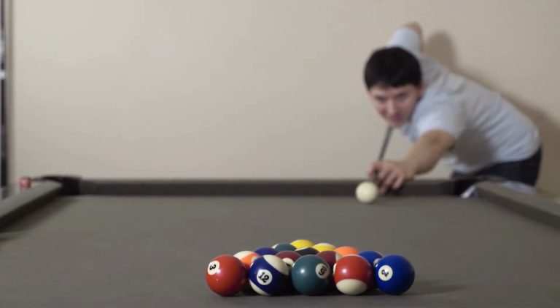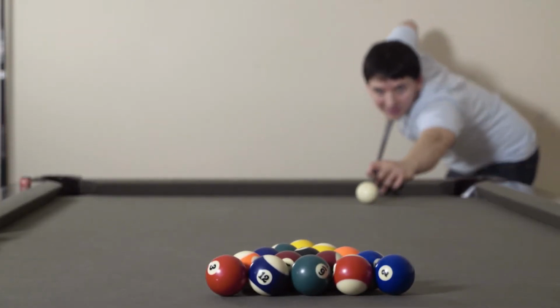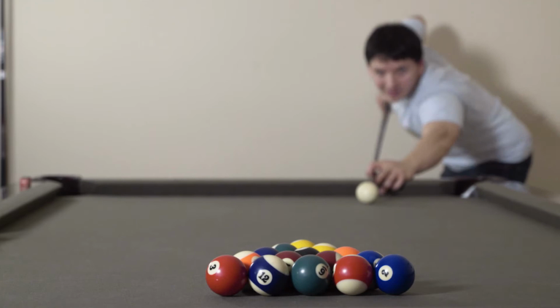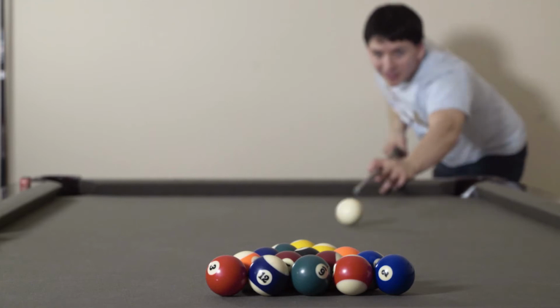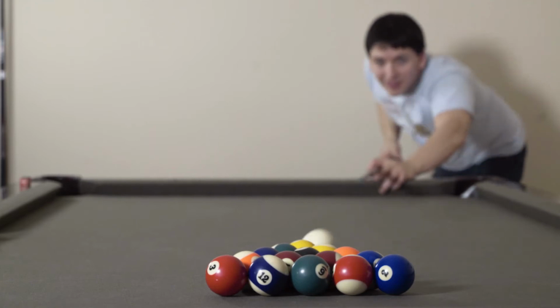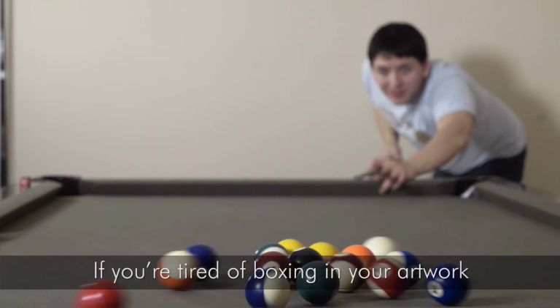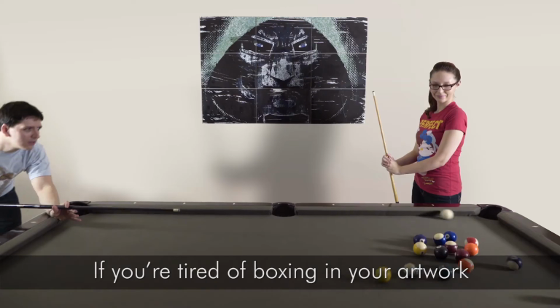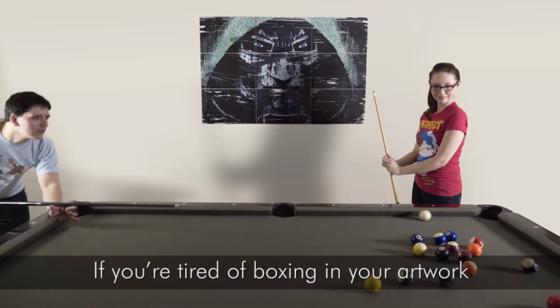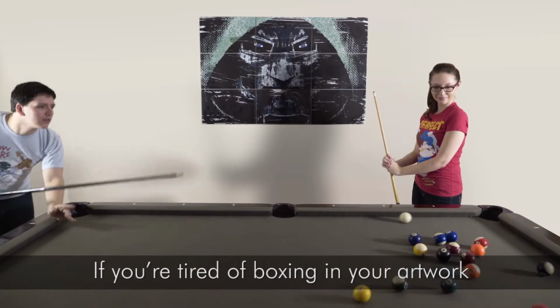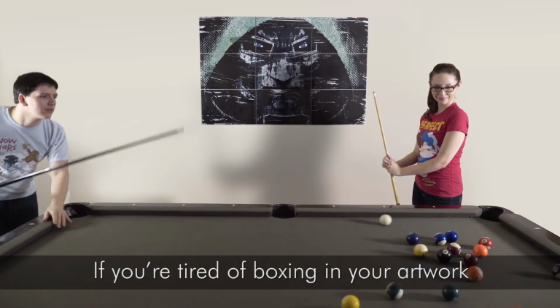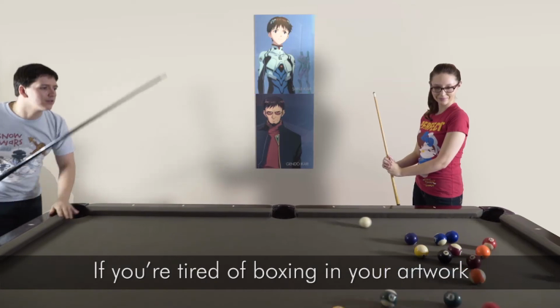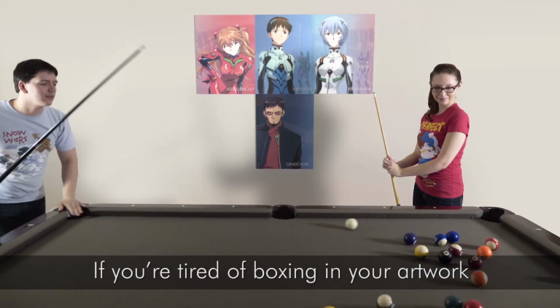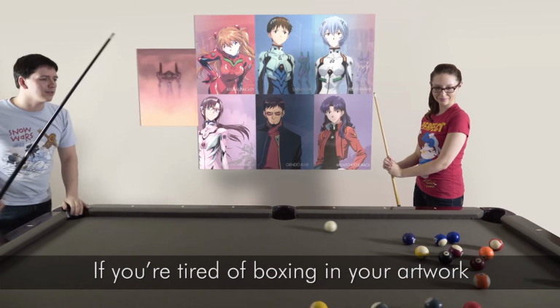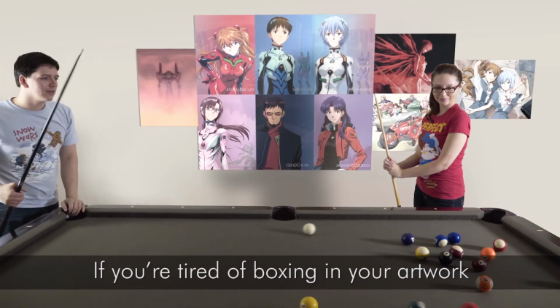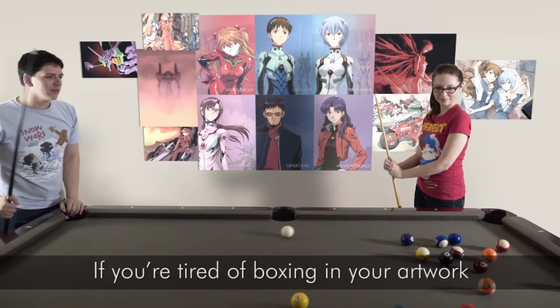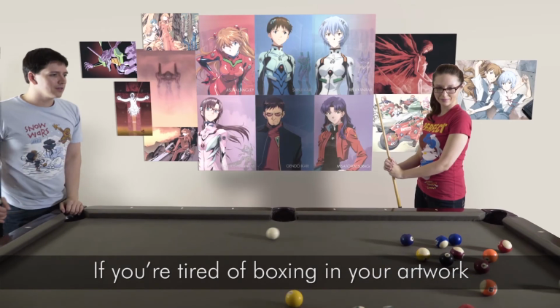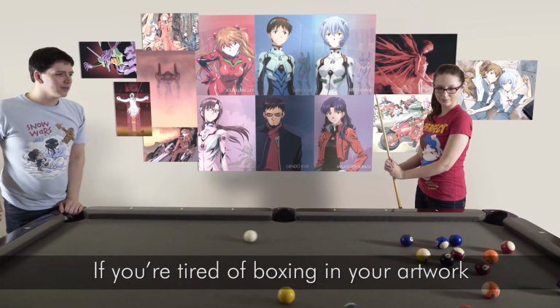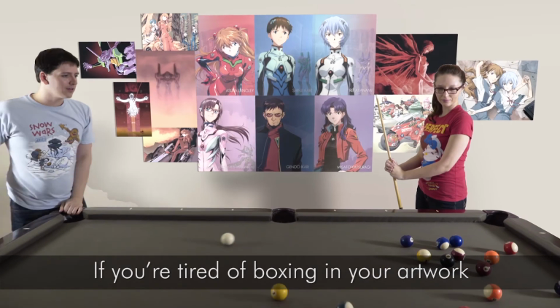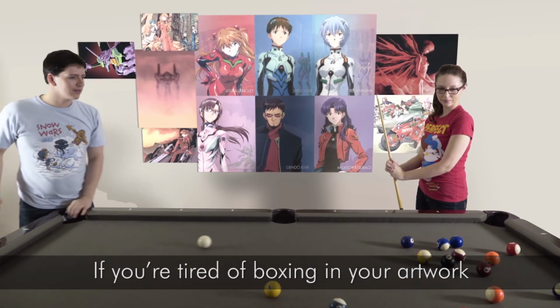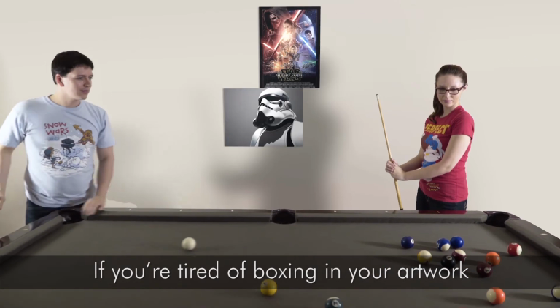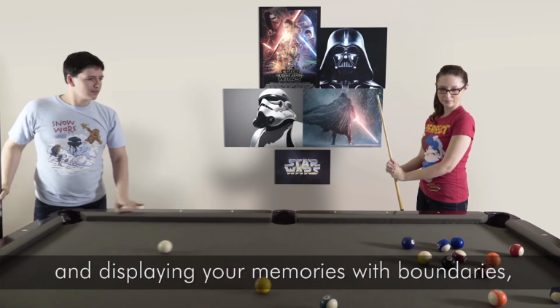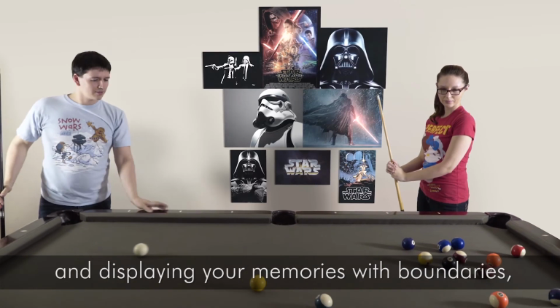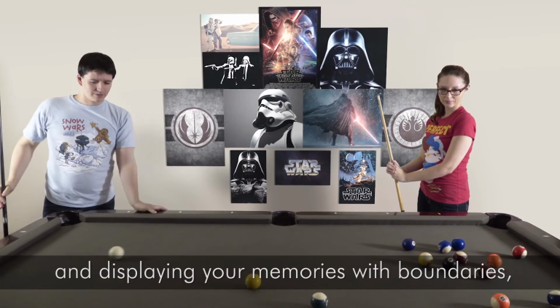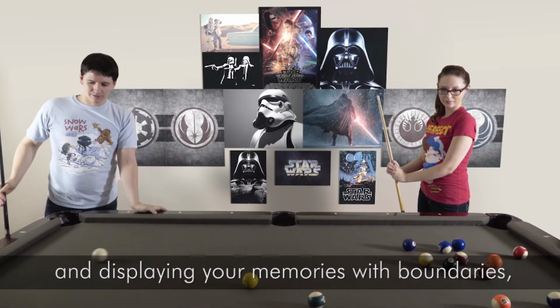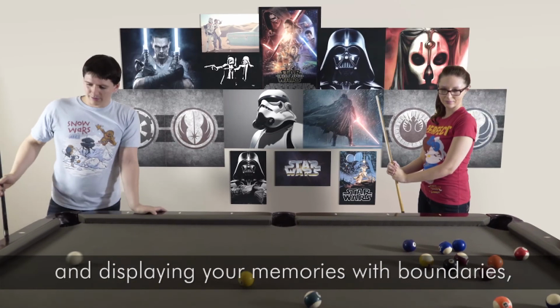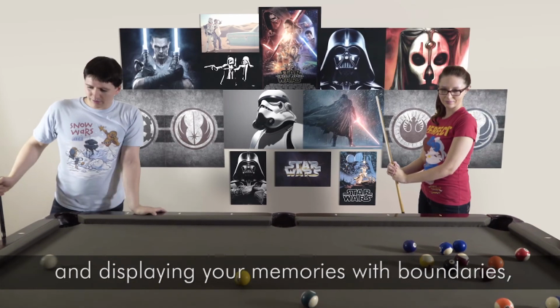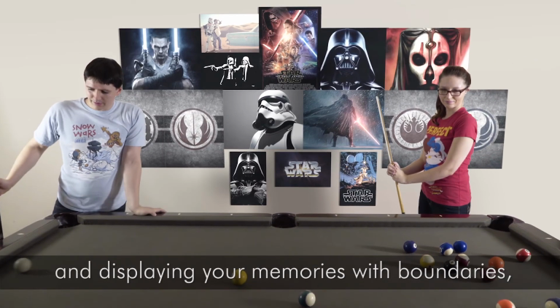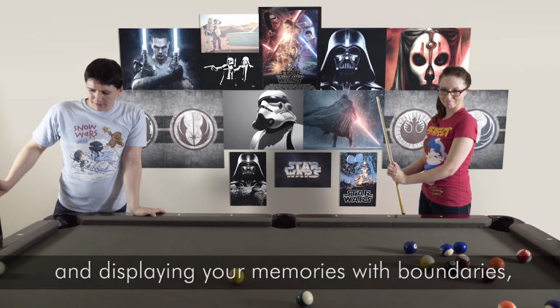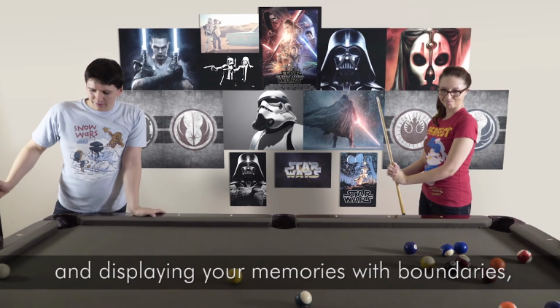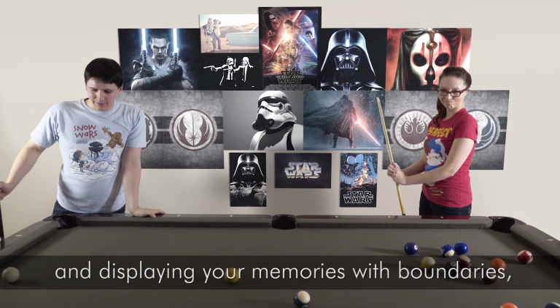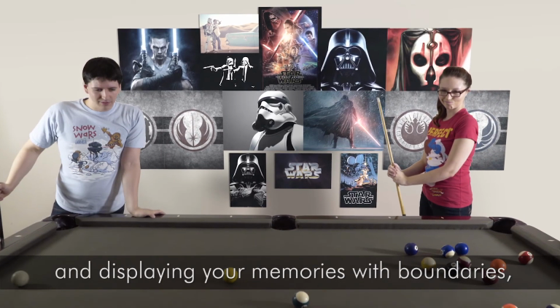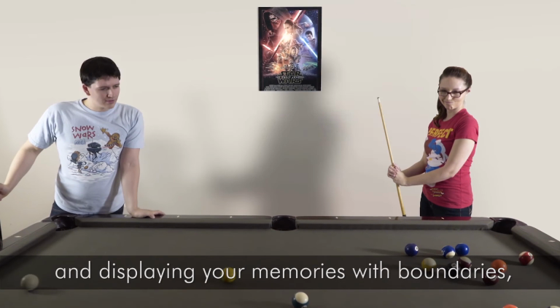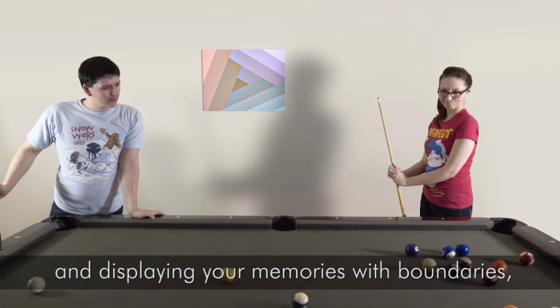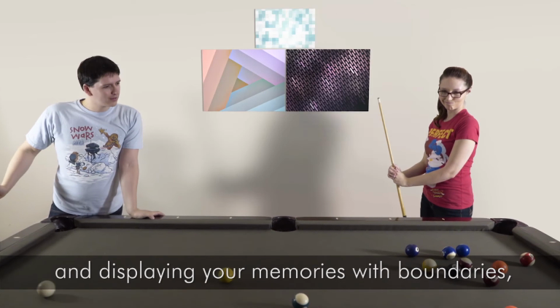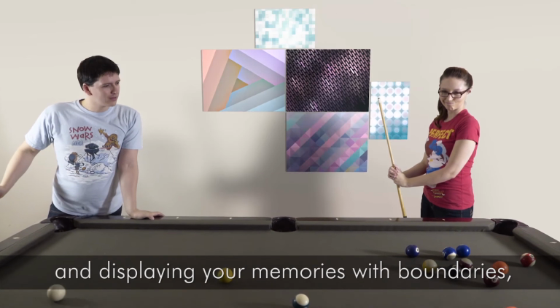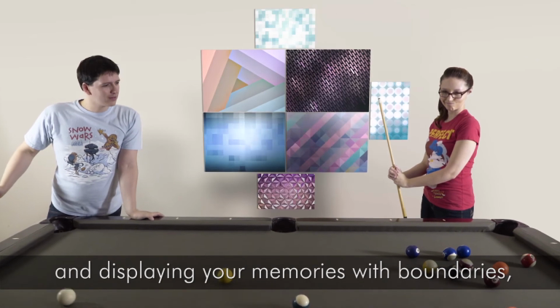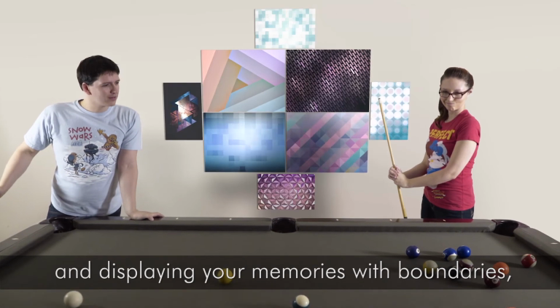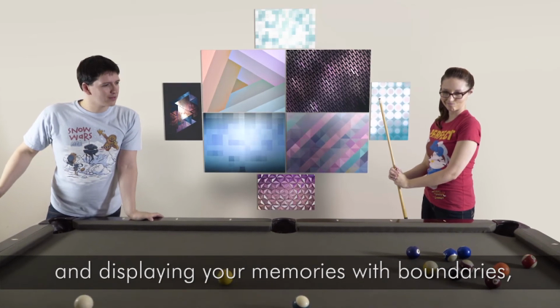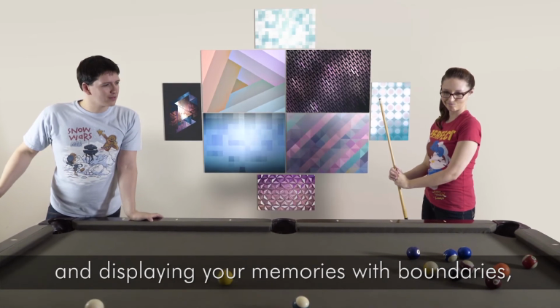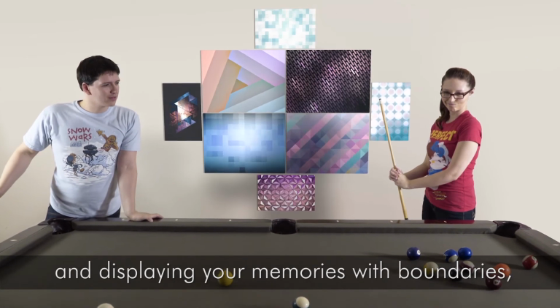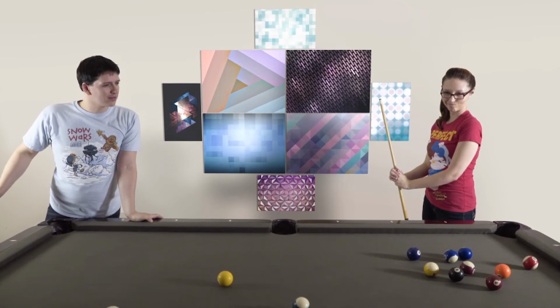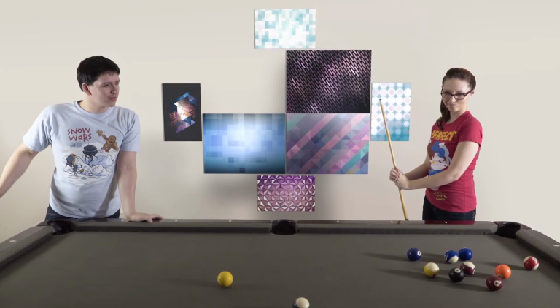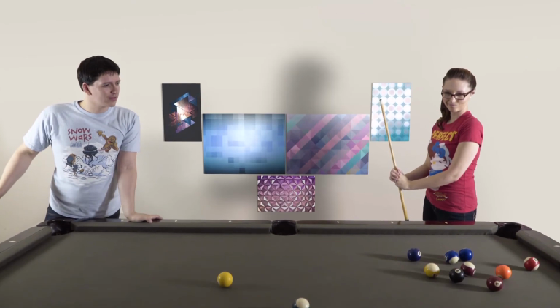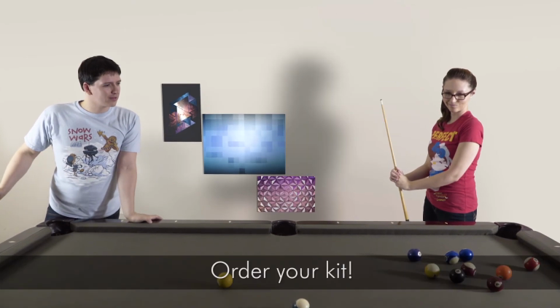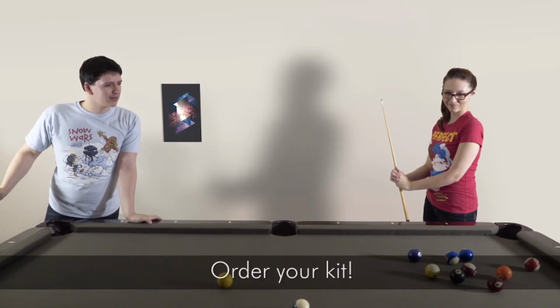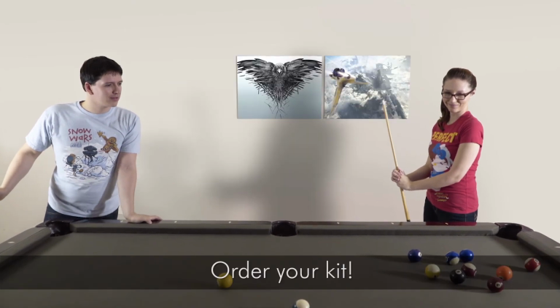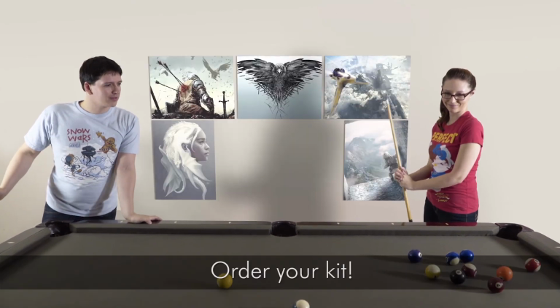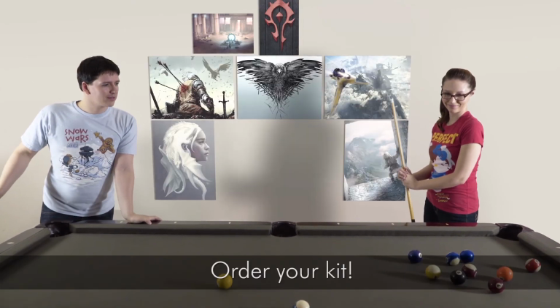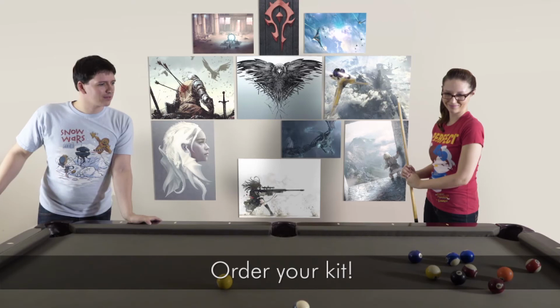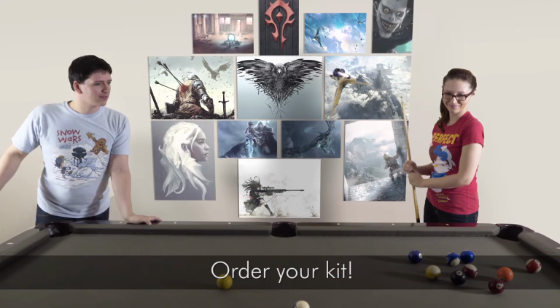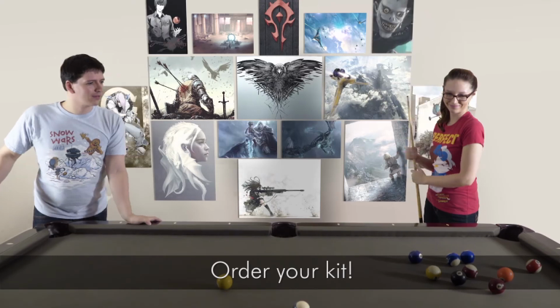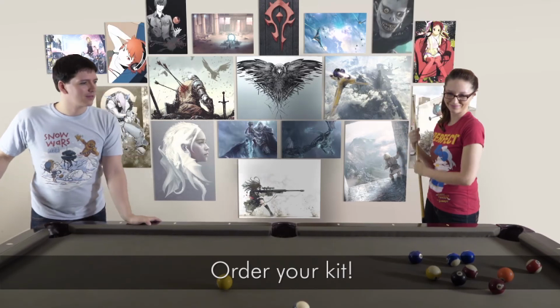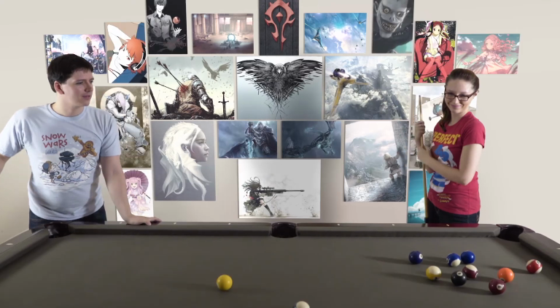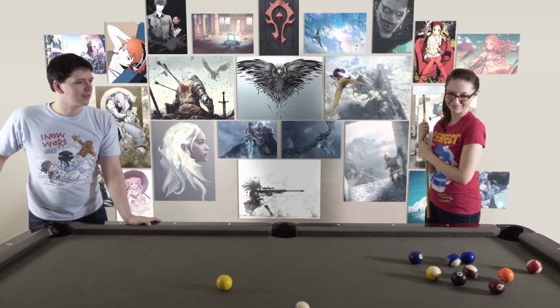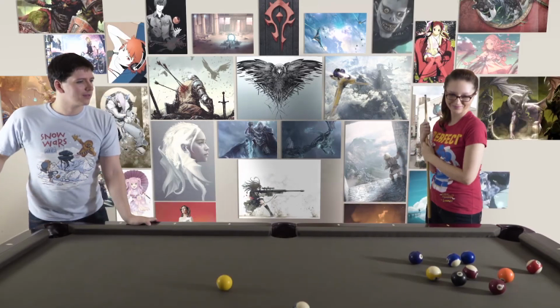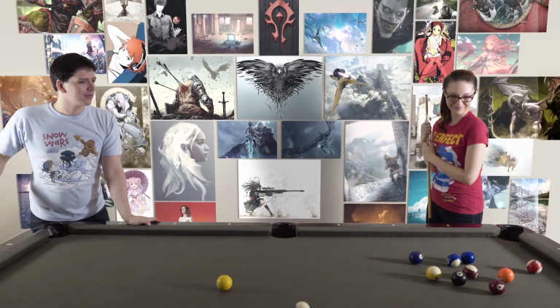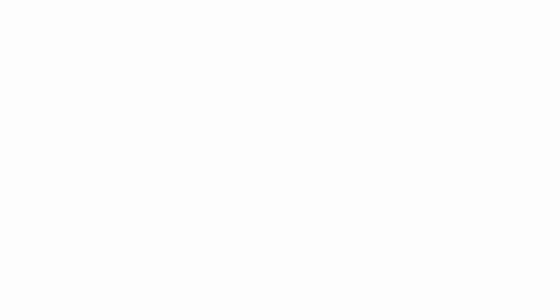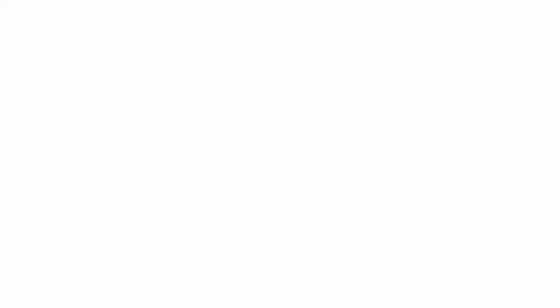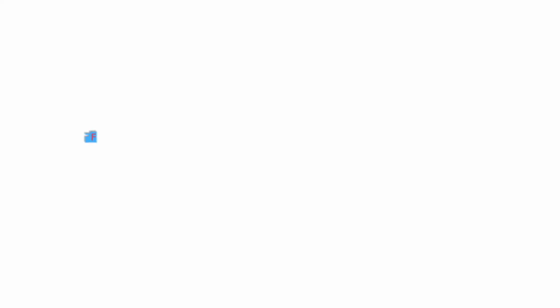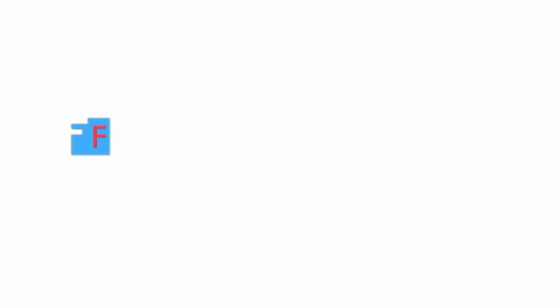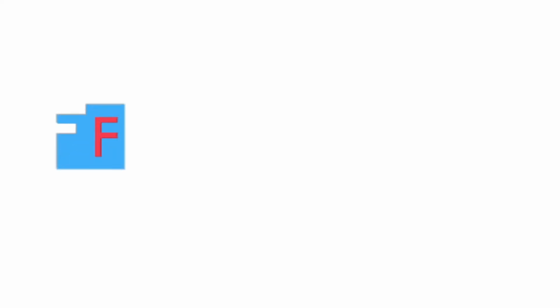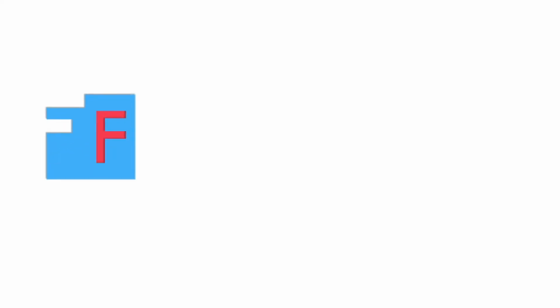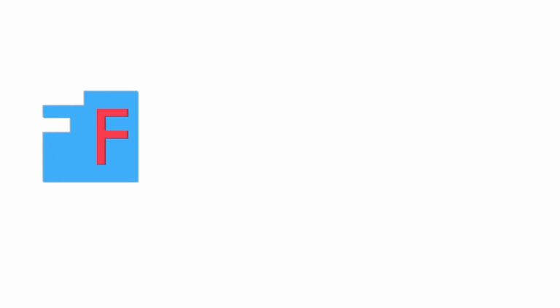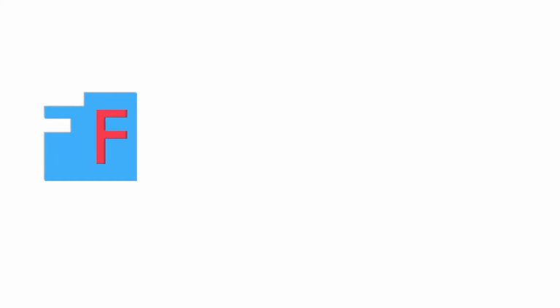If you're tired of boxing in your artwork and displaying your memories with boundaries, order your kit and make them Frameless.